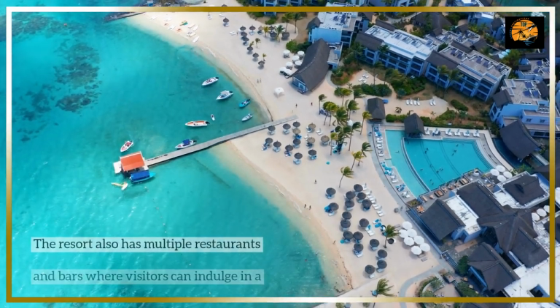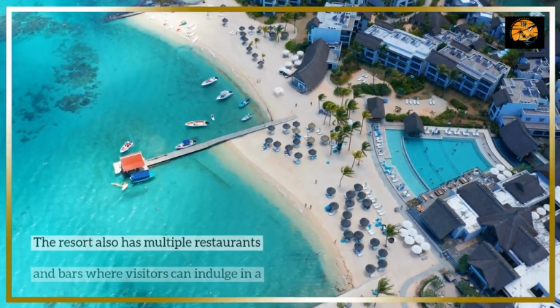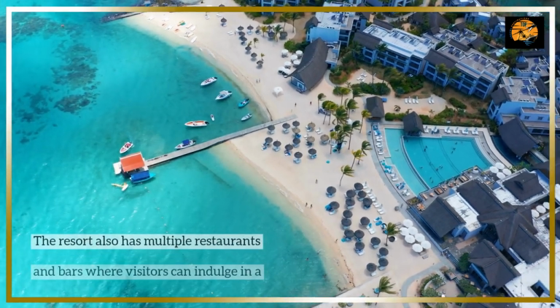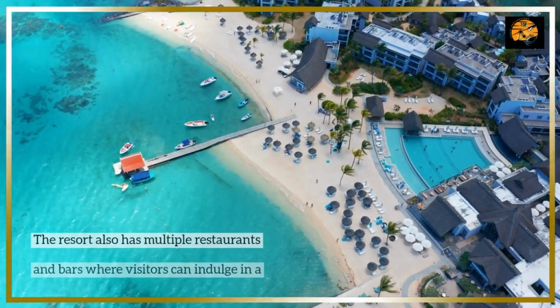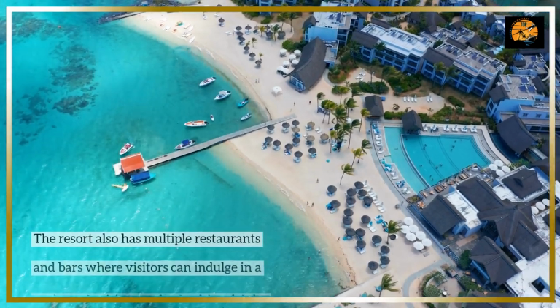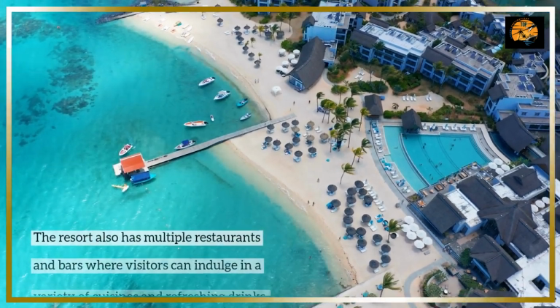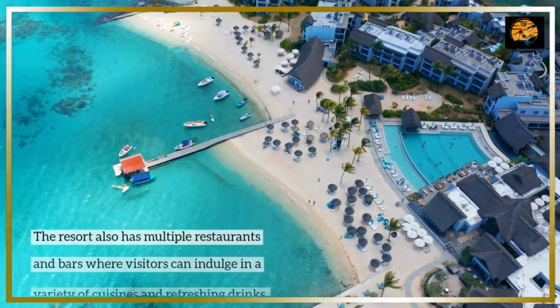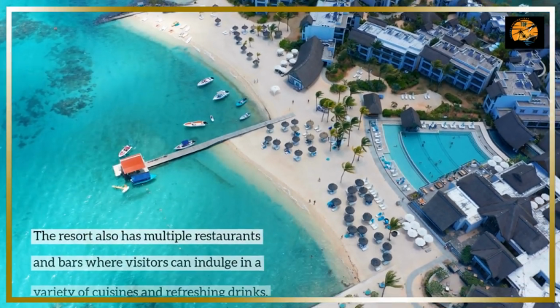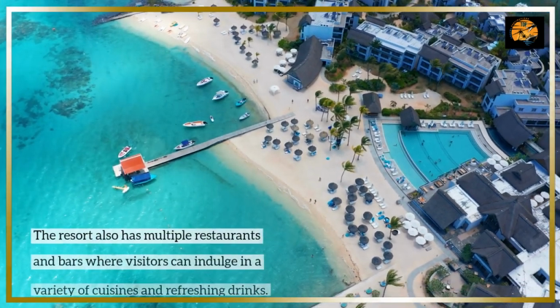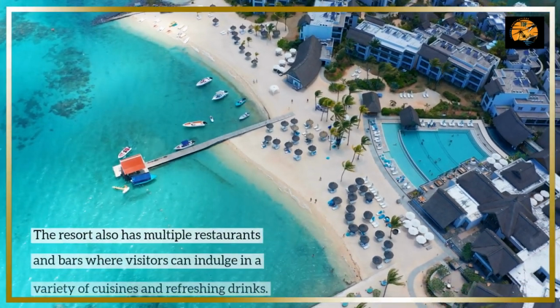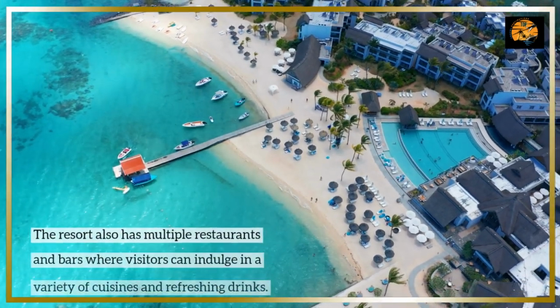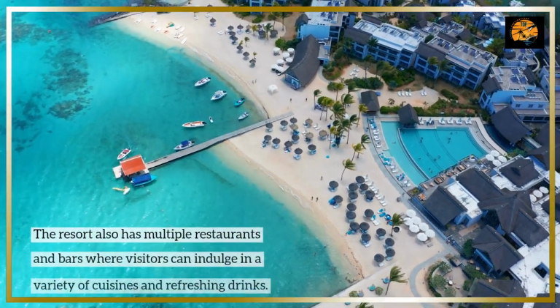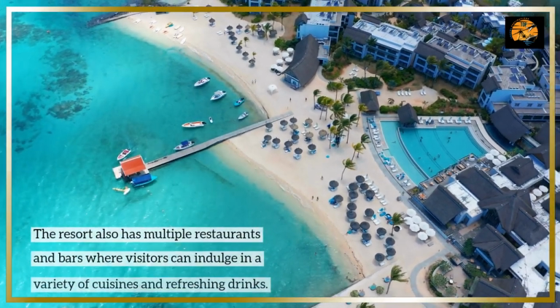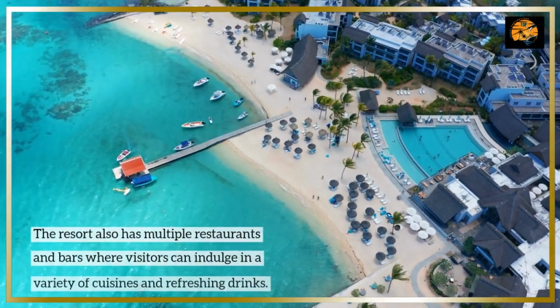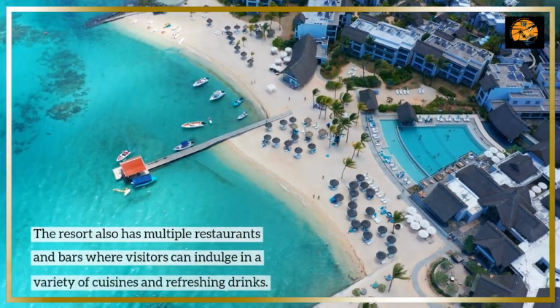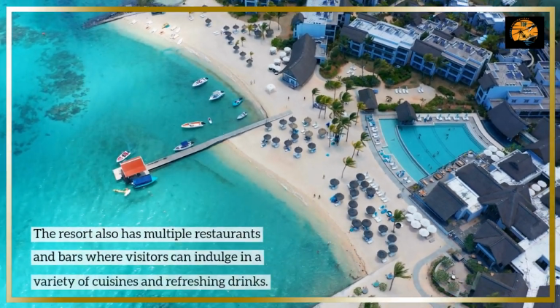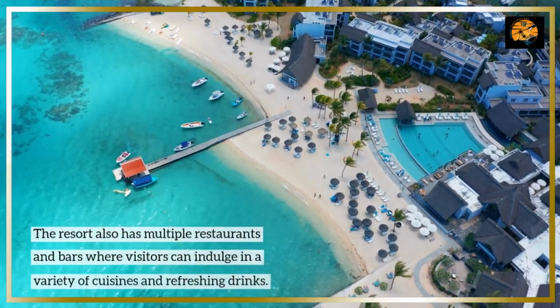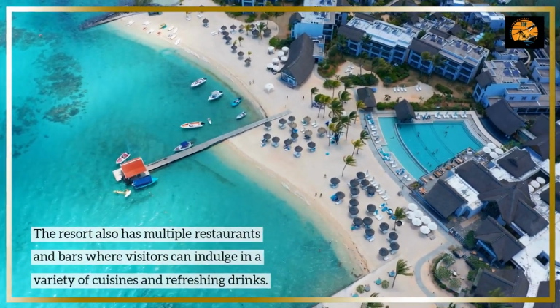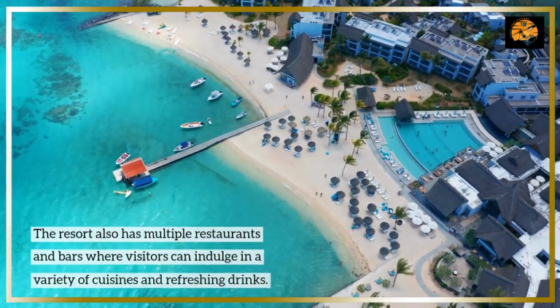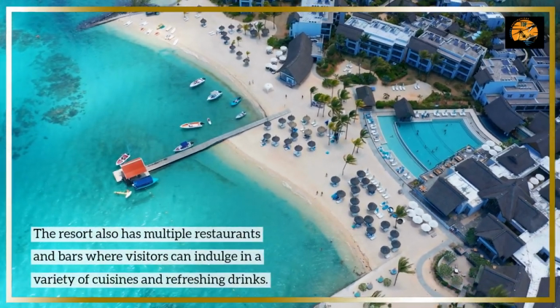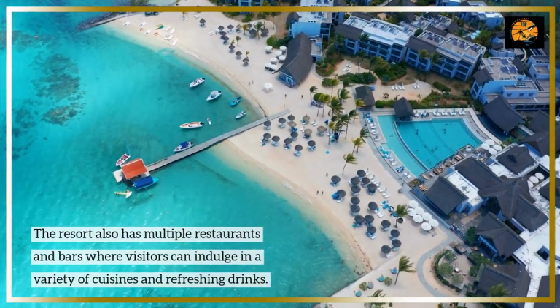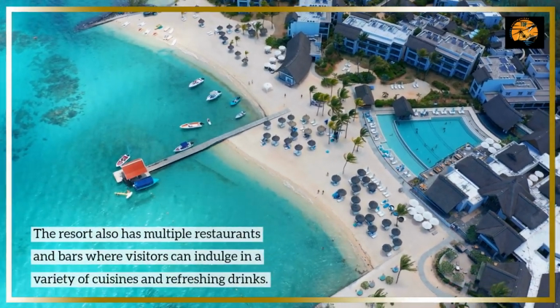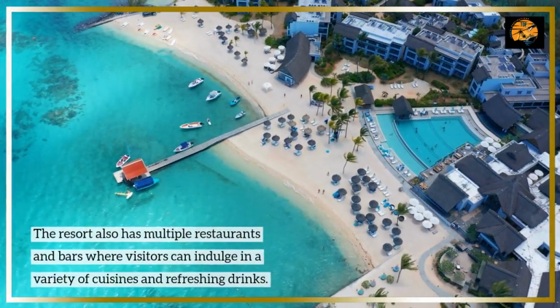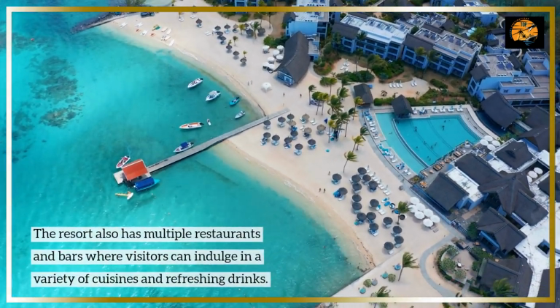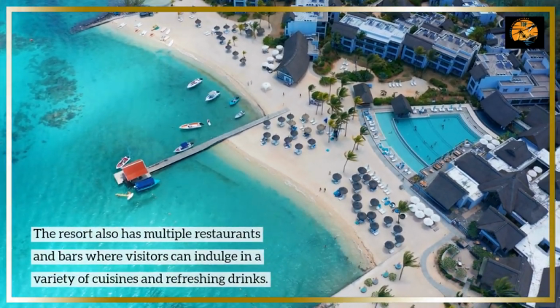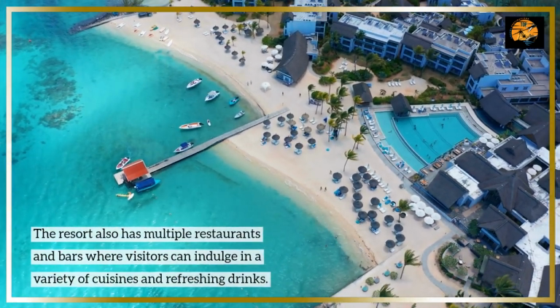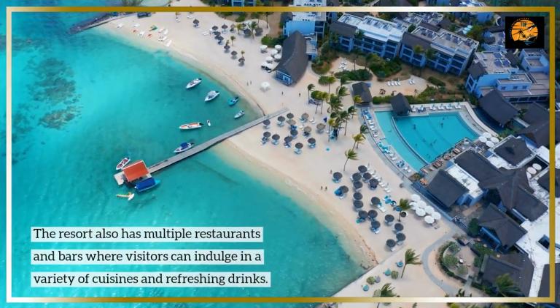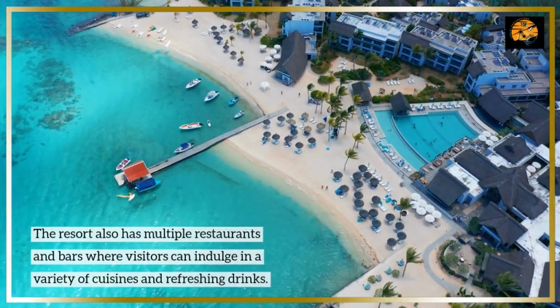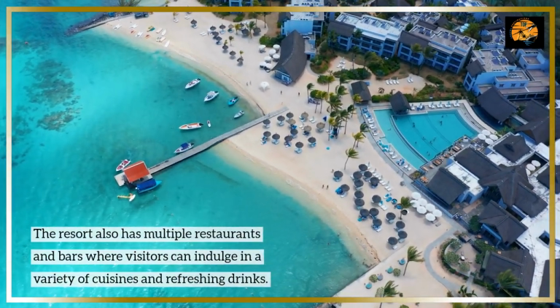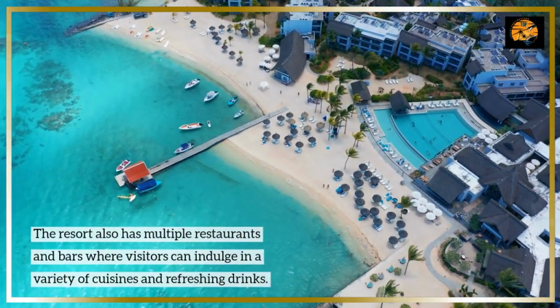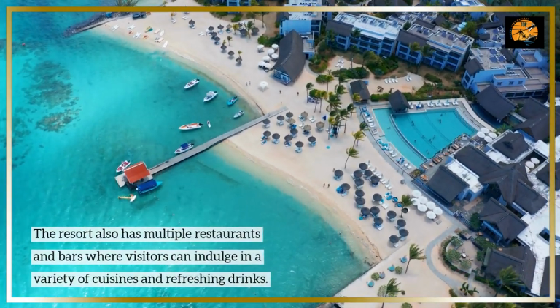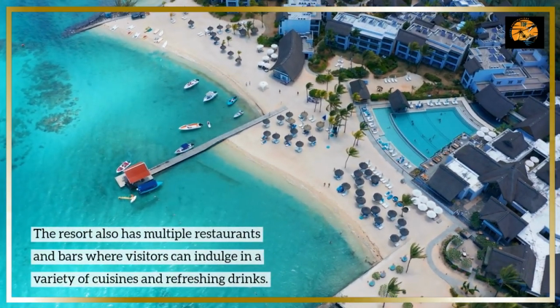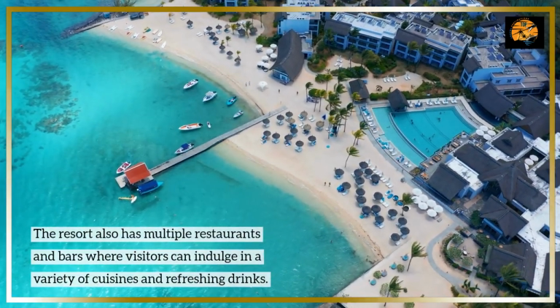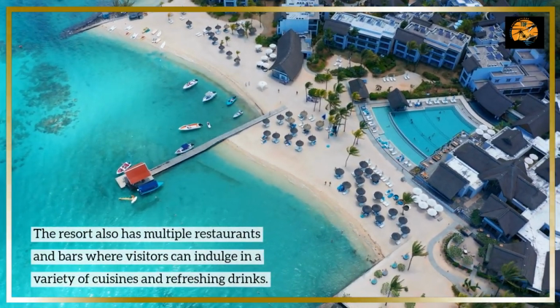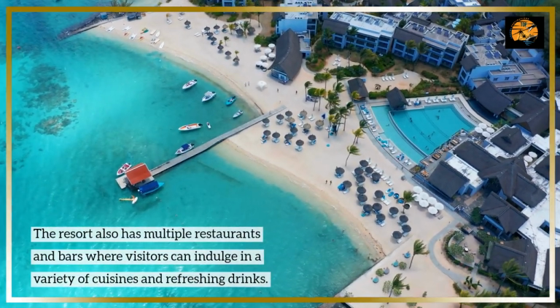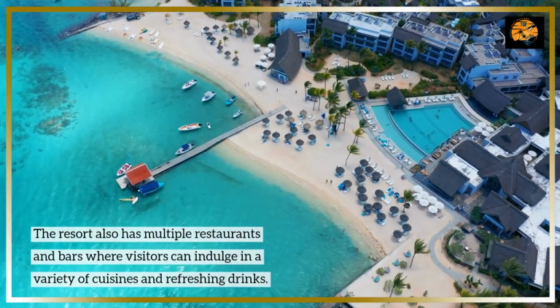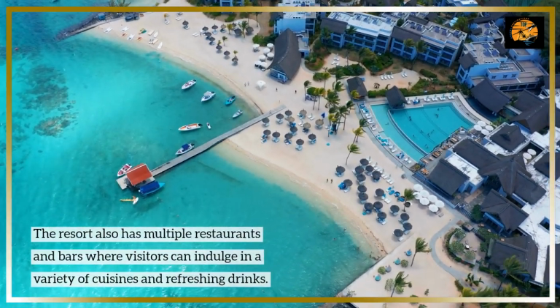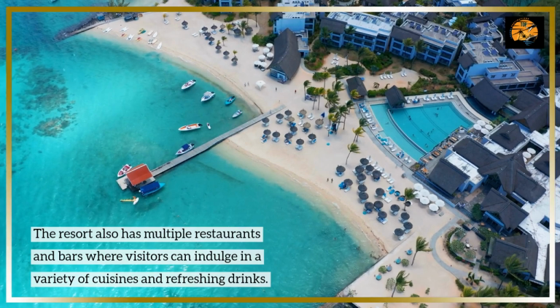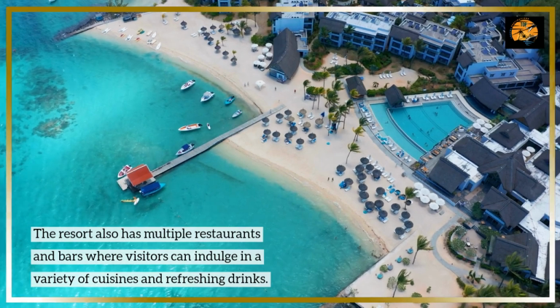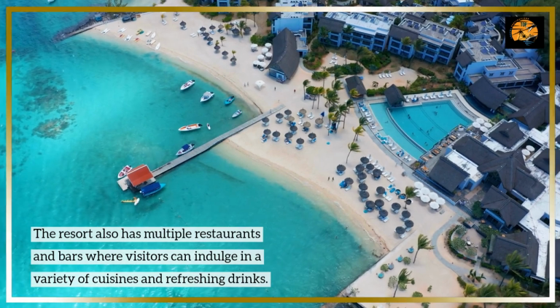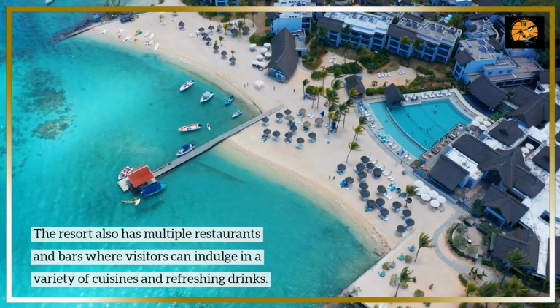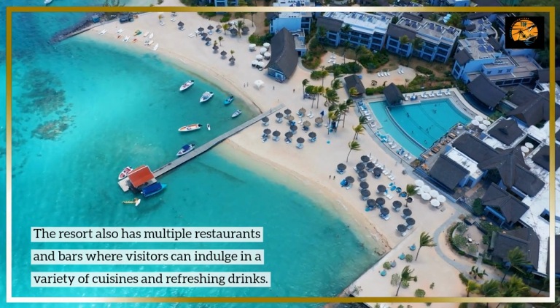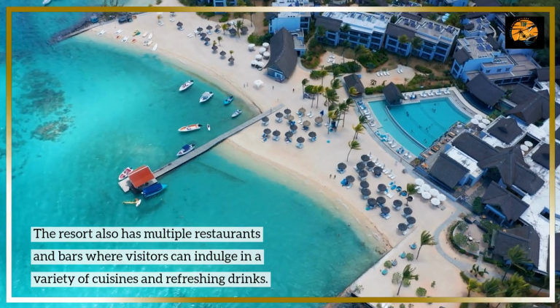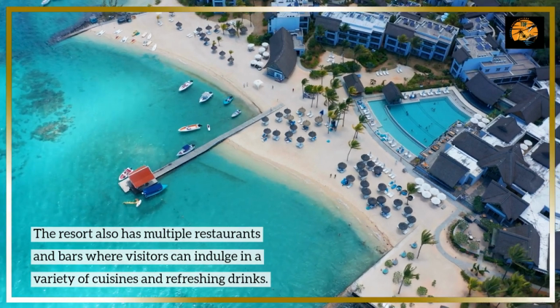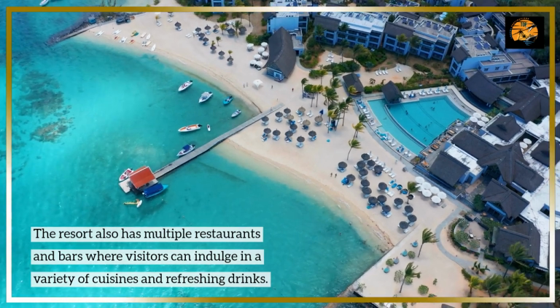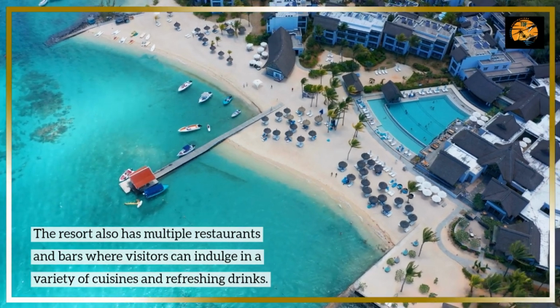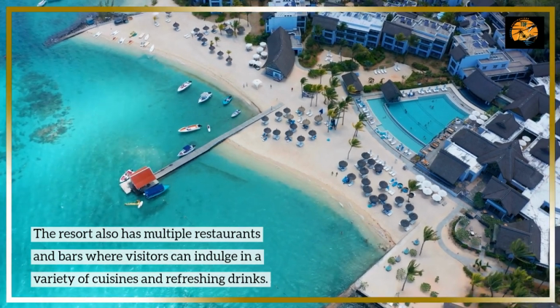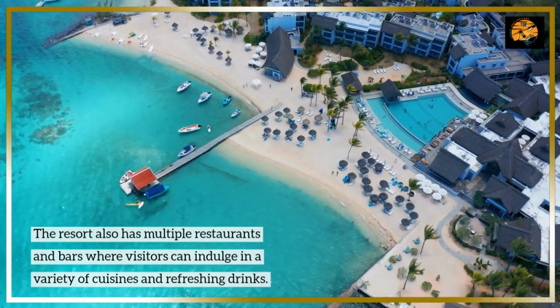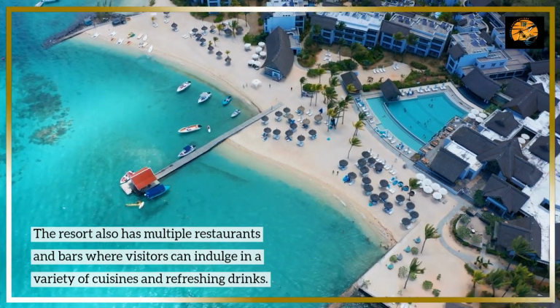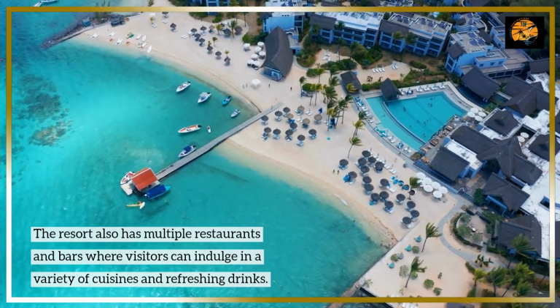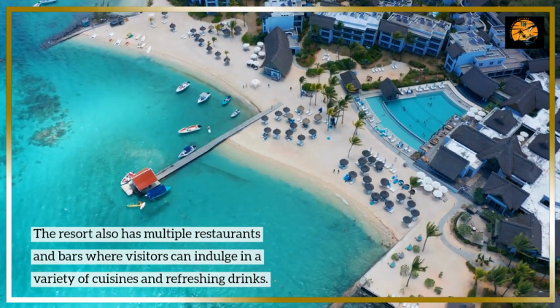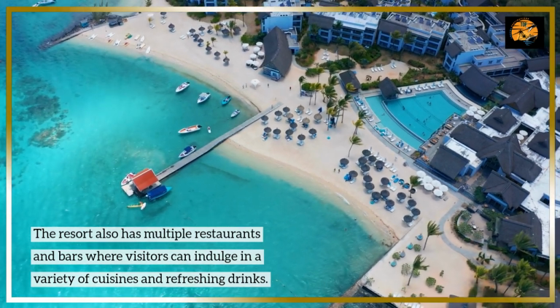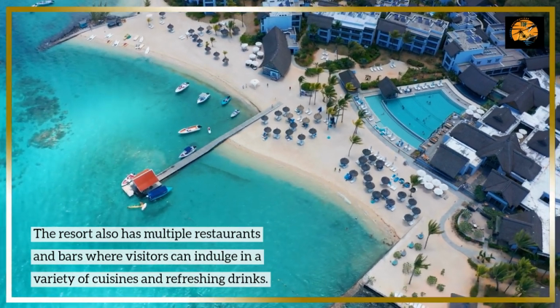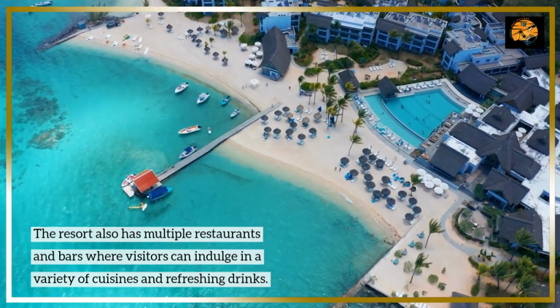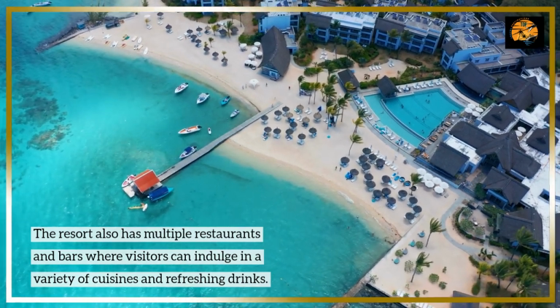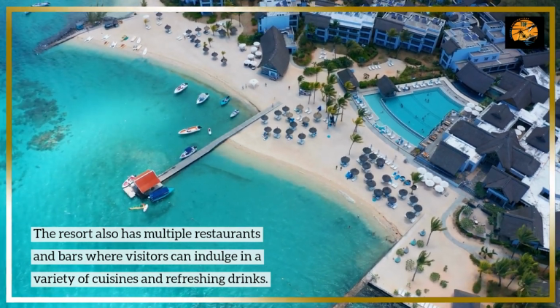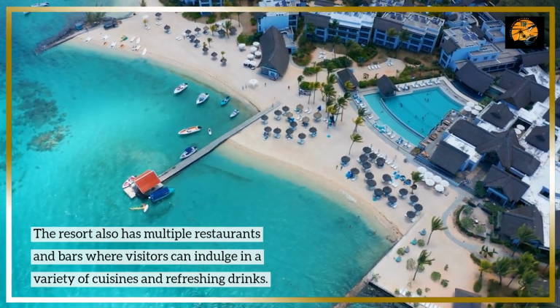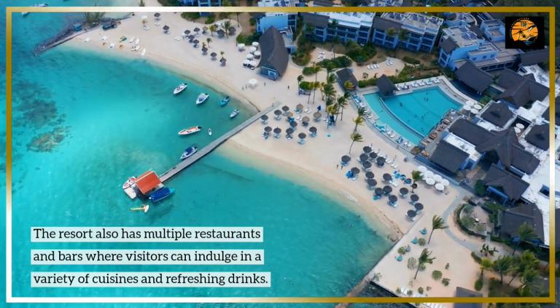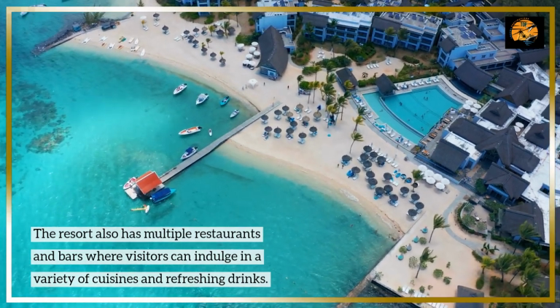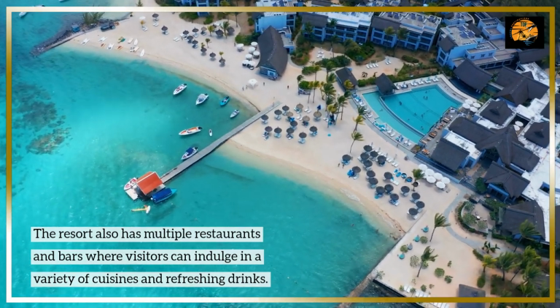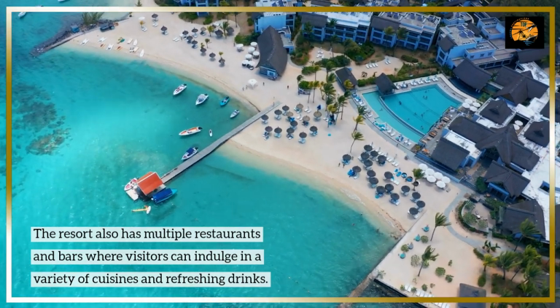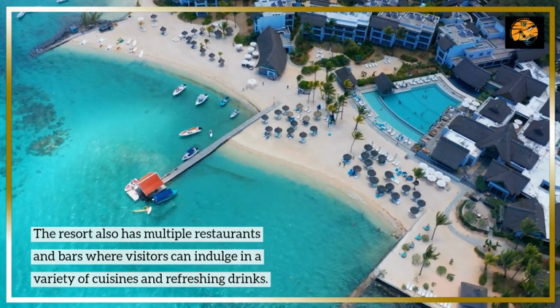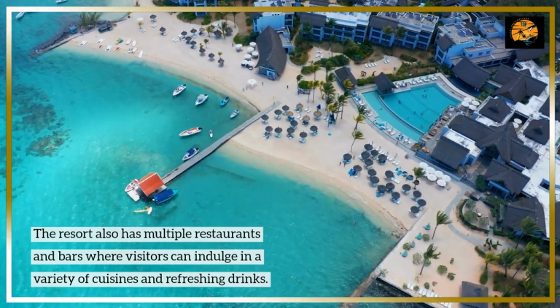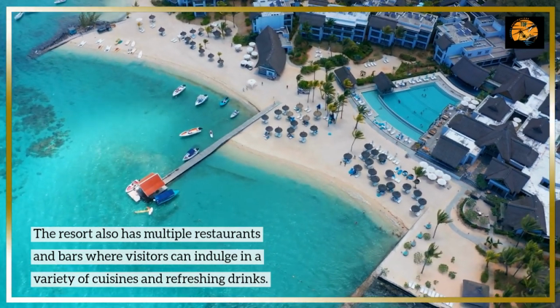The resort also has multiple restaurants and bars where visitors can indulge in a variety of cuisines and refreshing drinks.